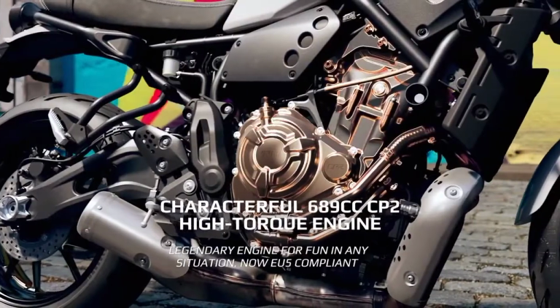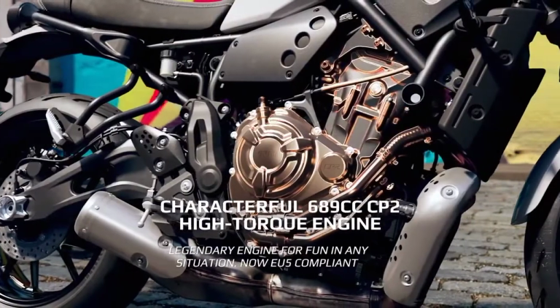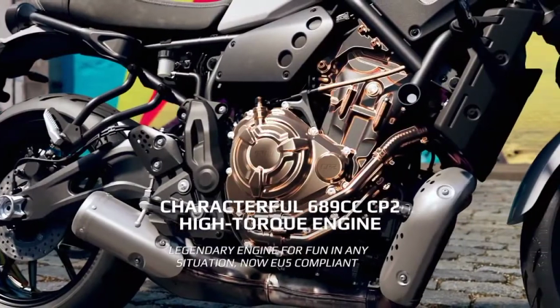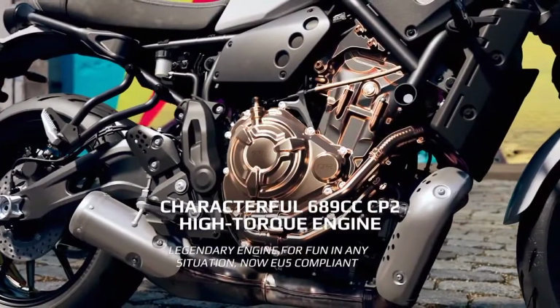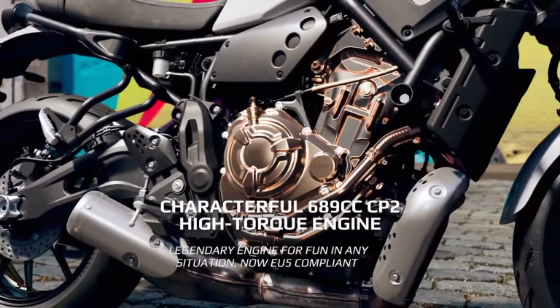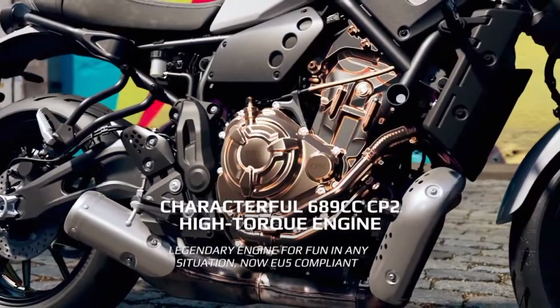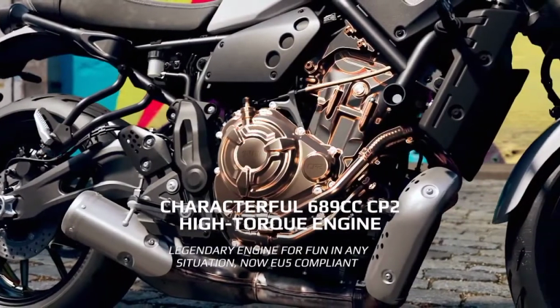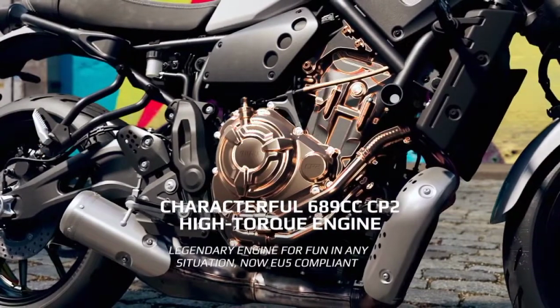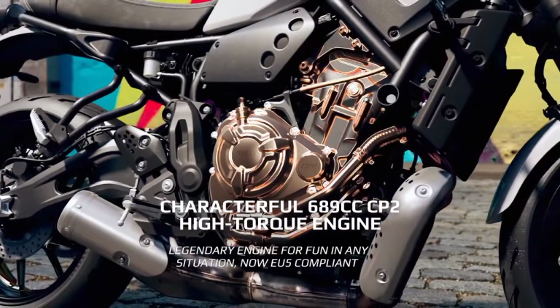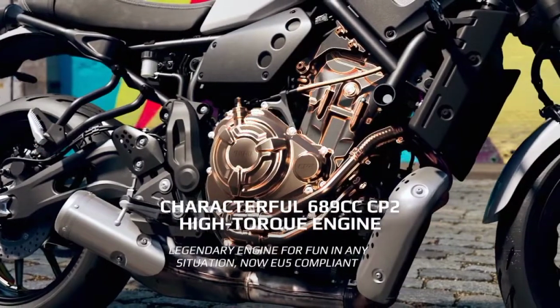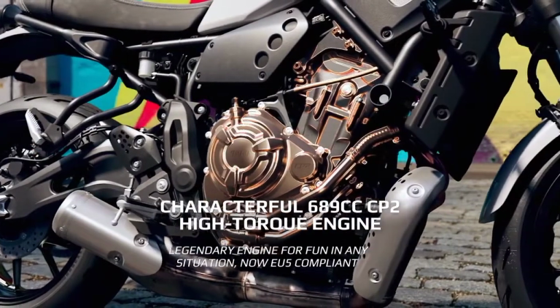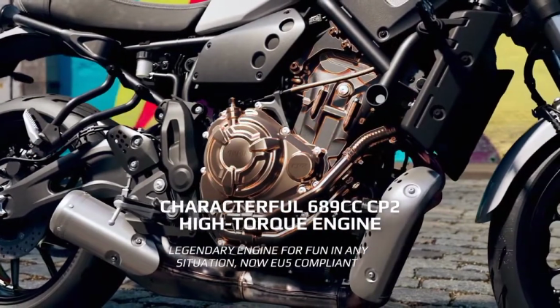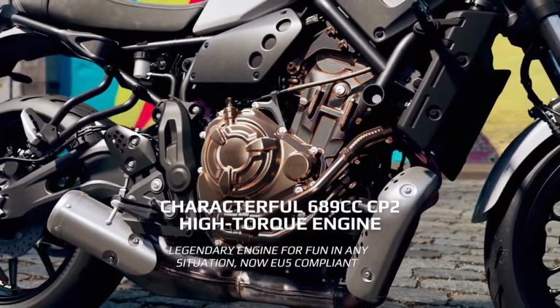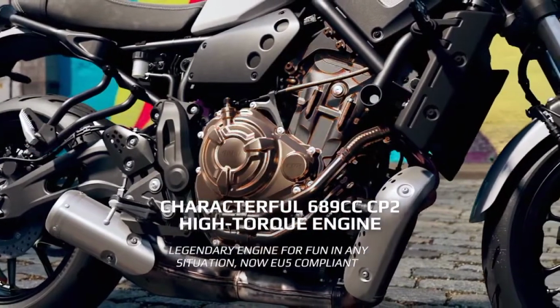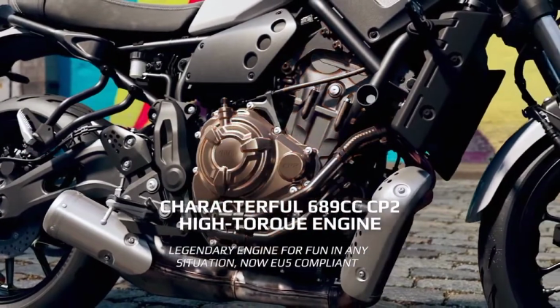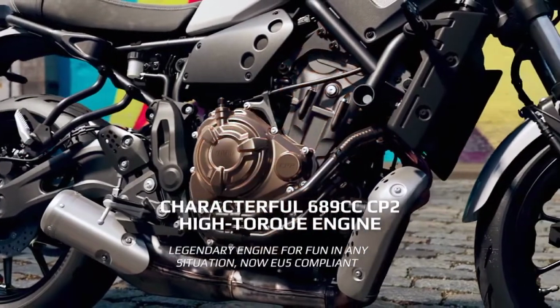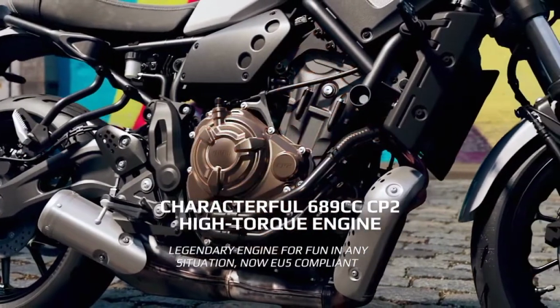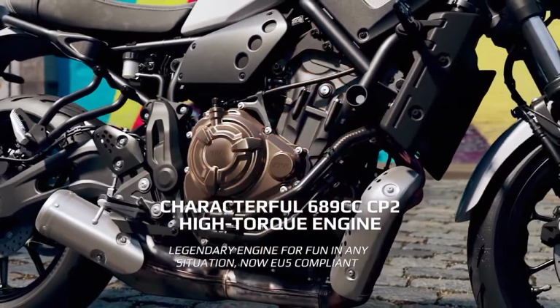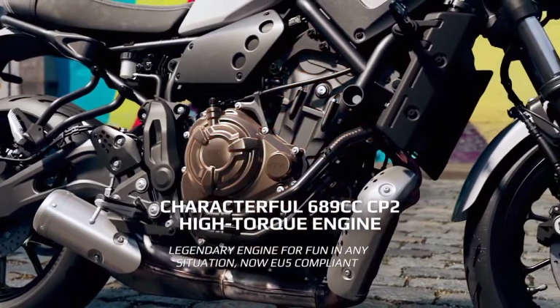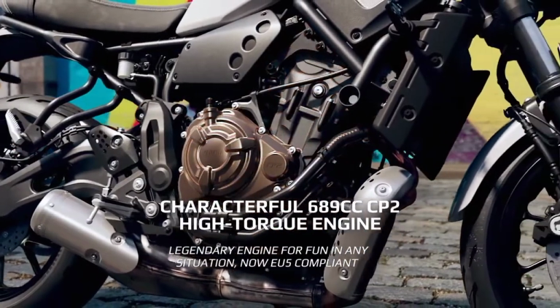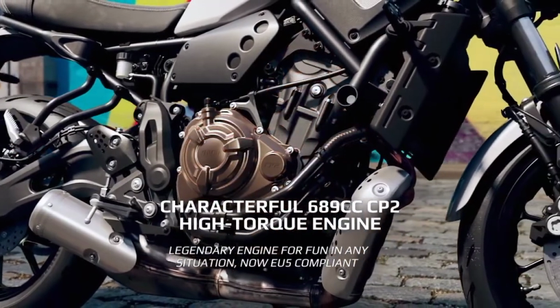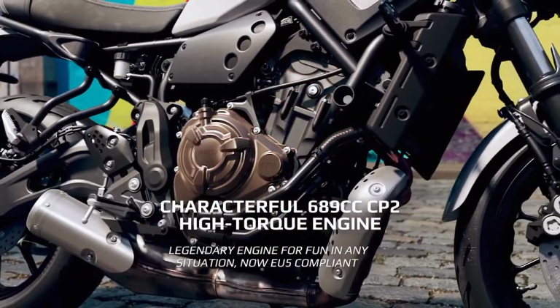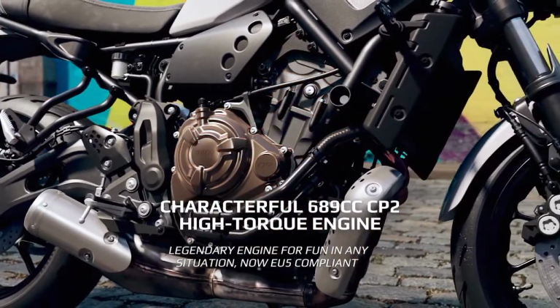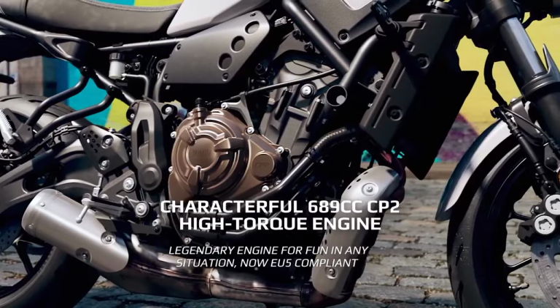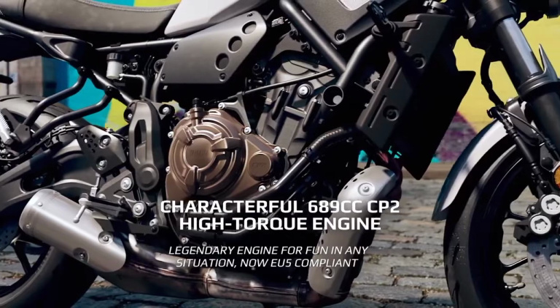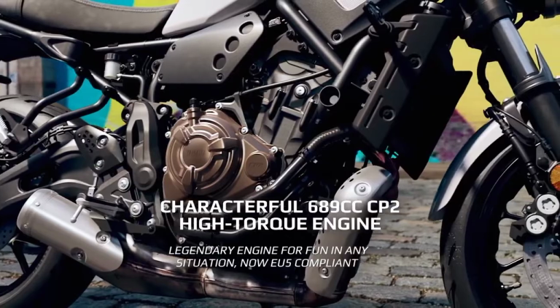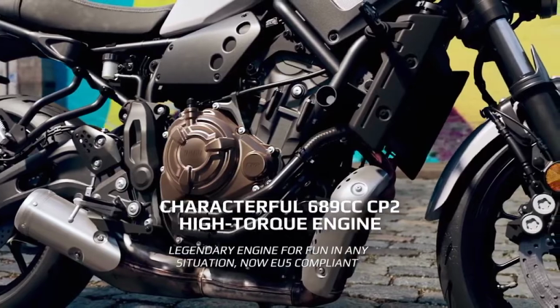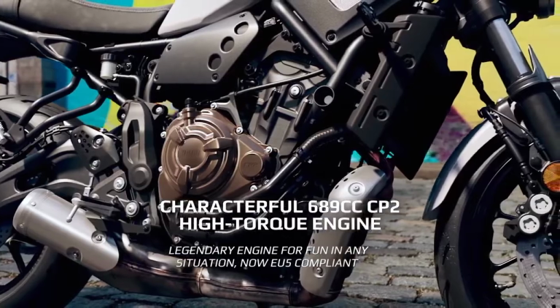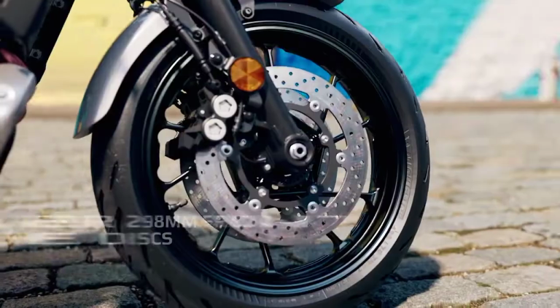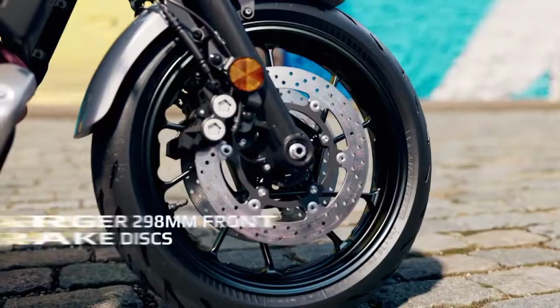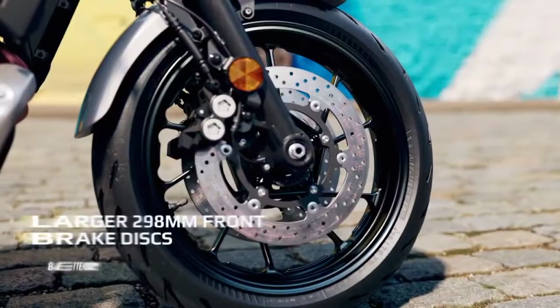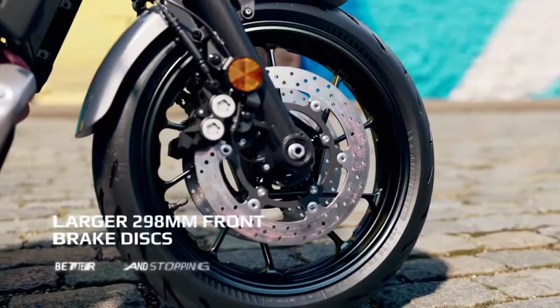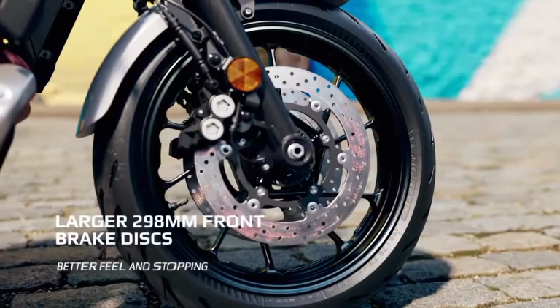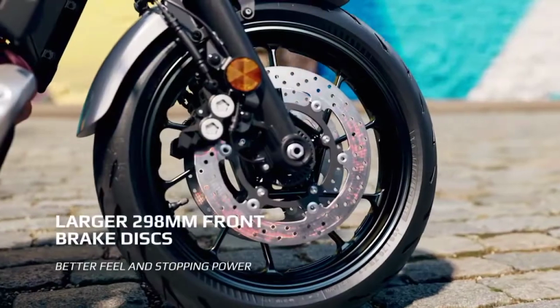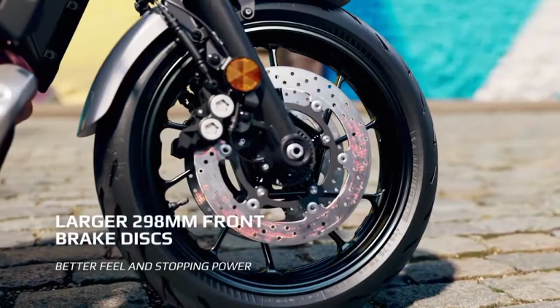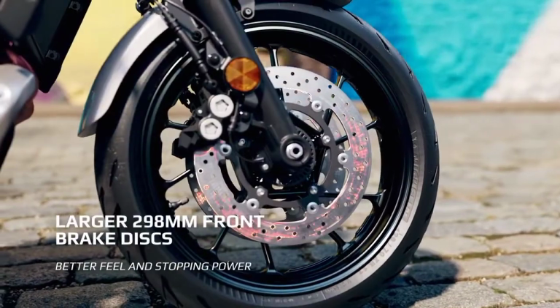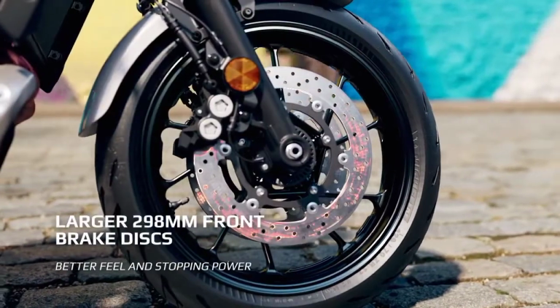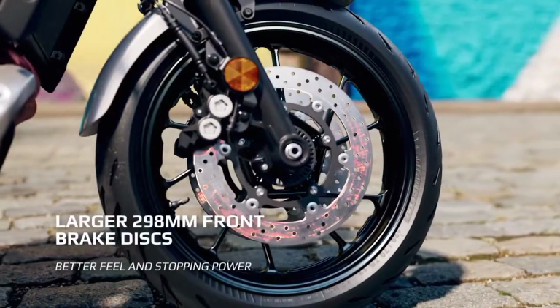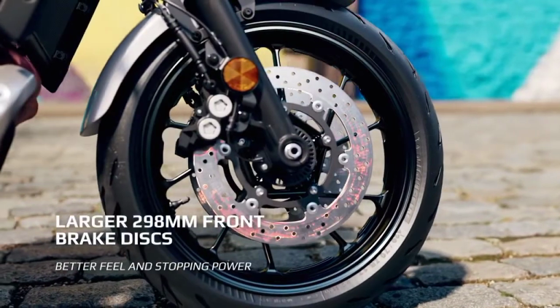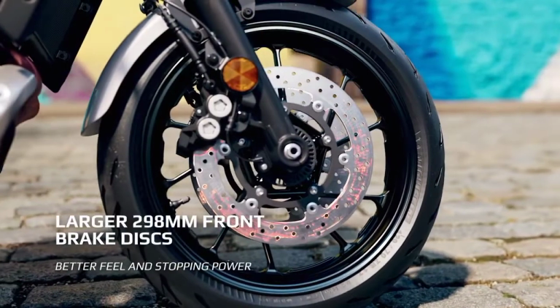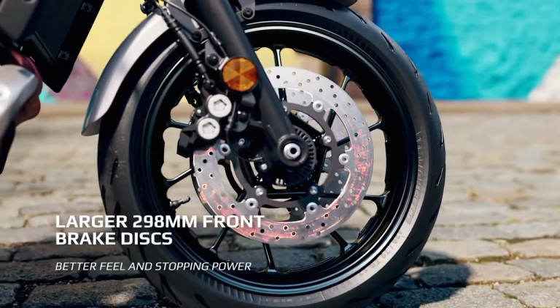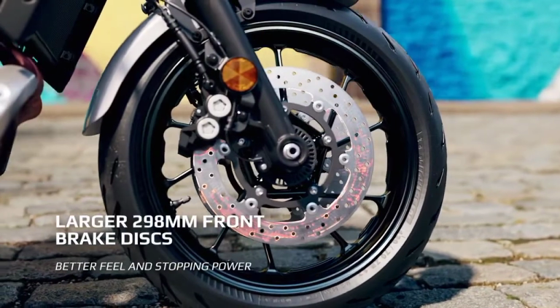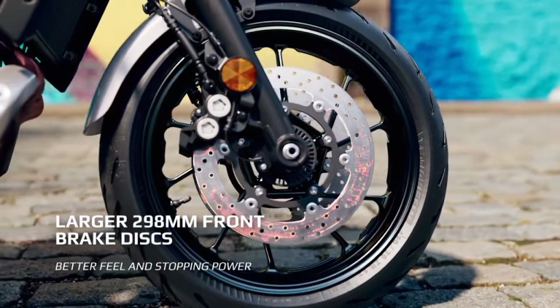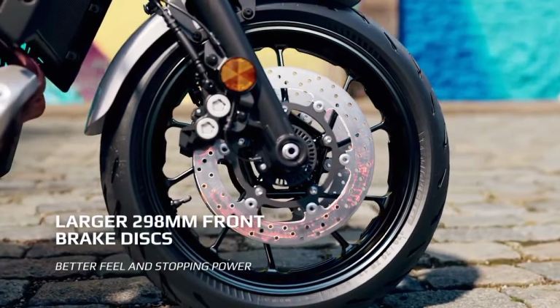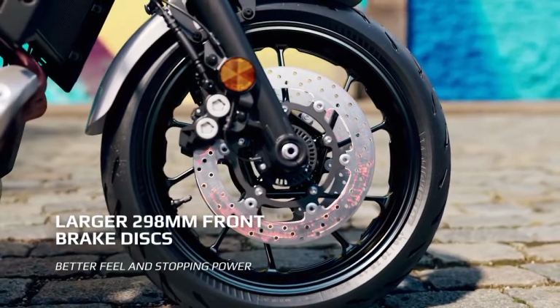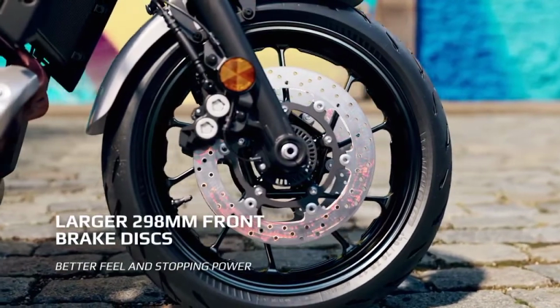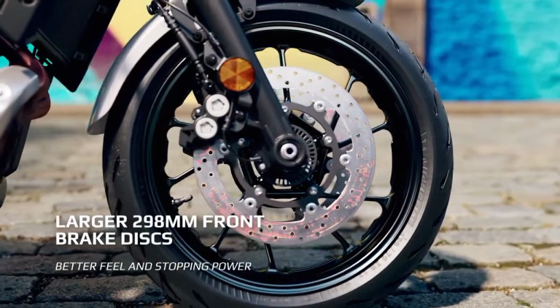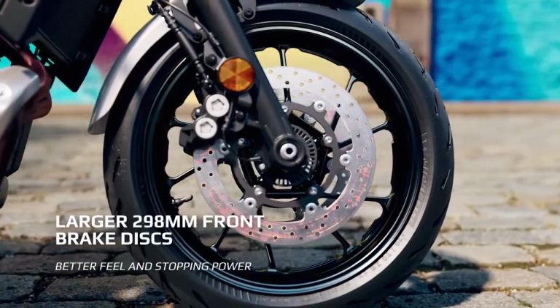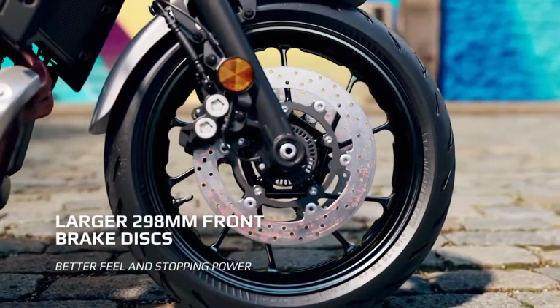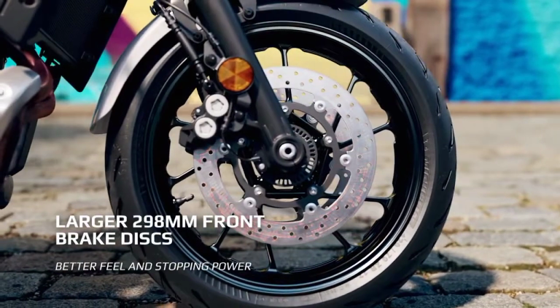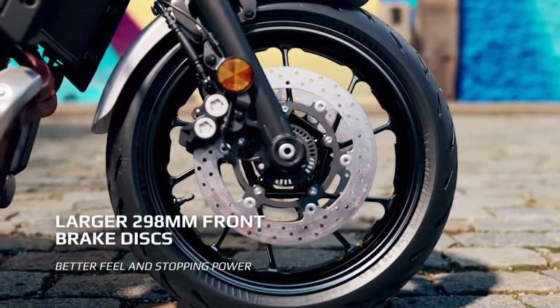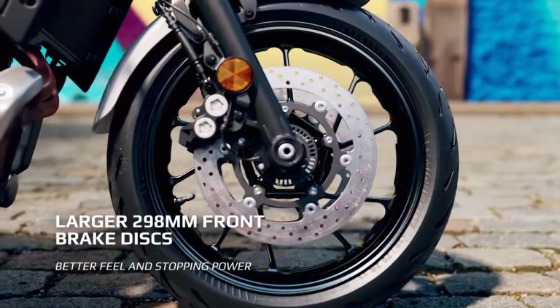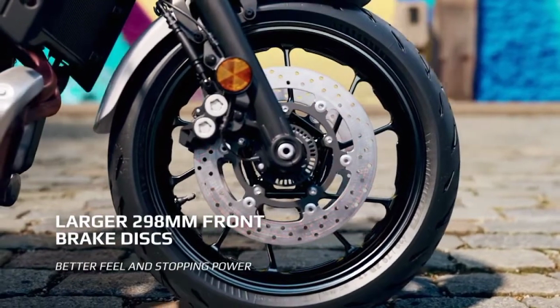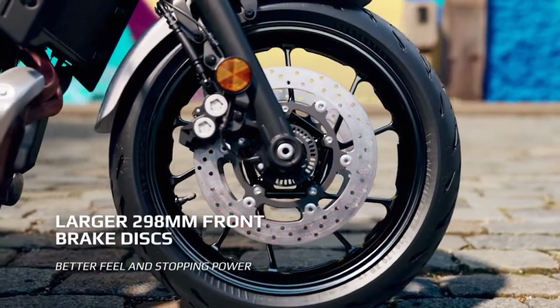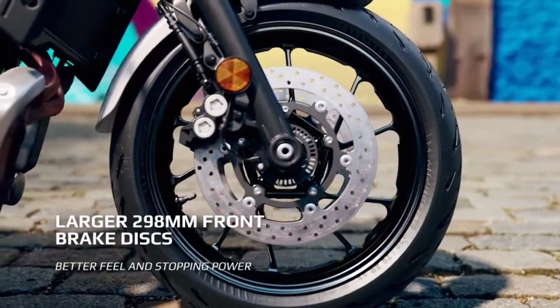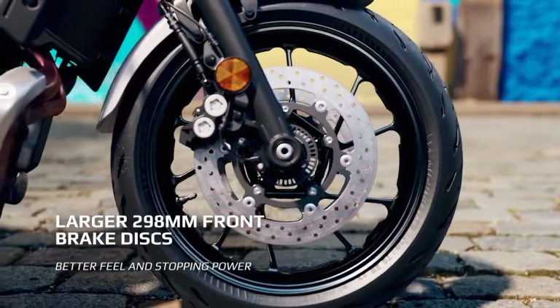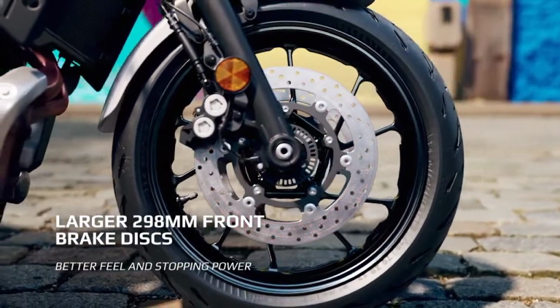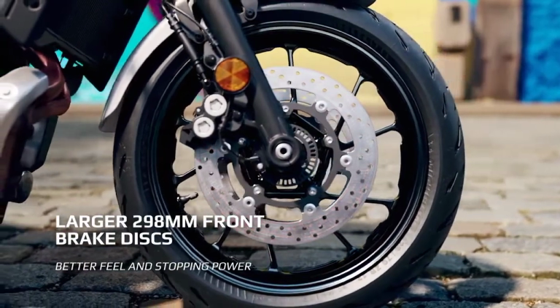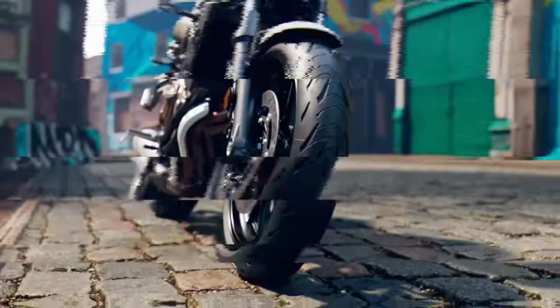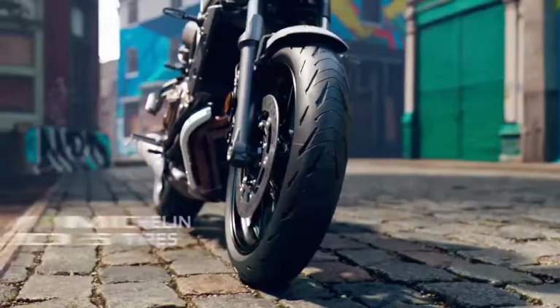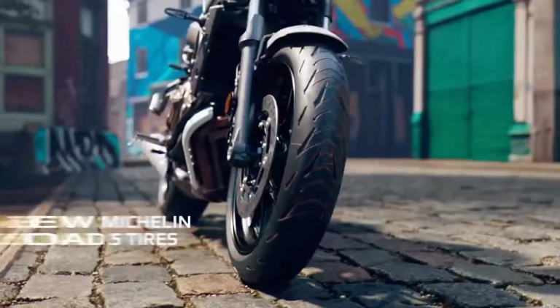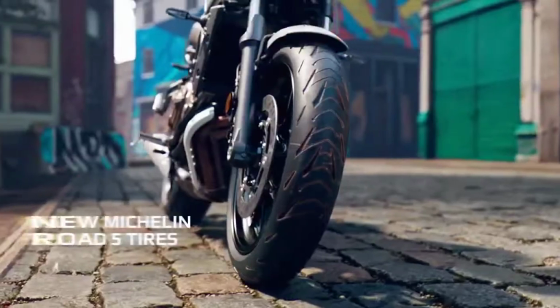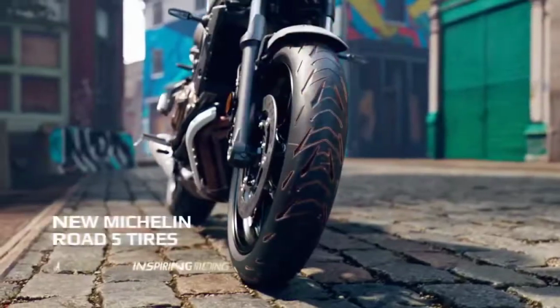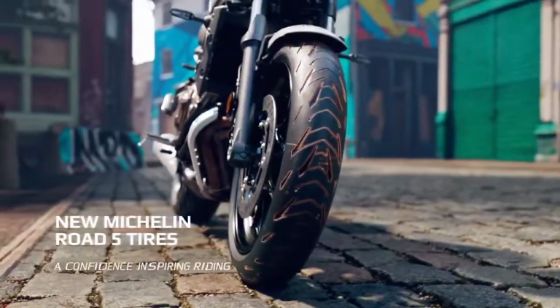Characterful 689cc parallel twin high-torque engine. Larger 298mm front brake discs for better feel and stopping power.